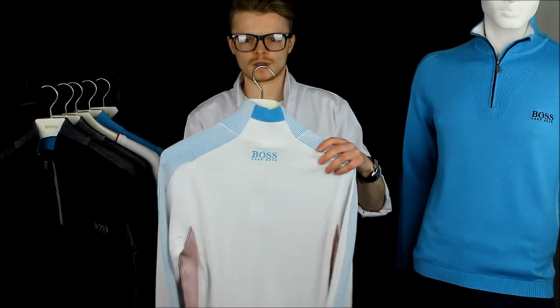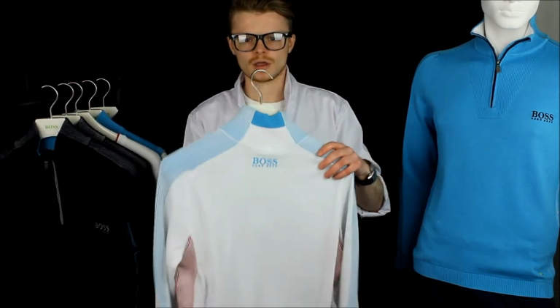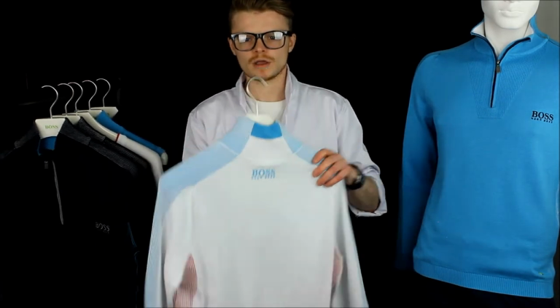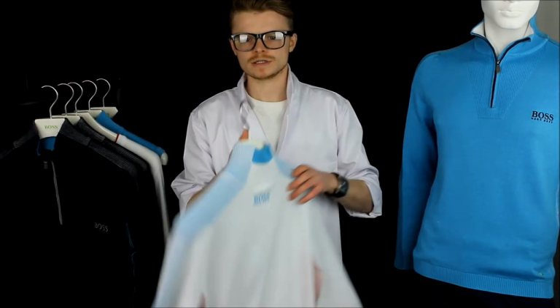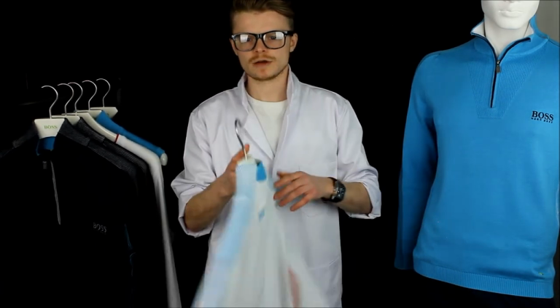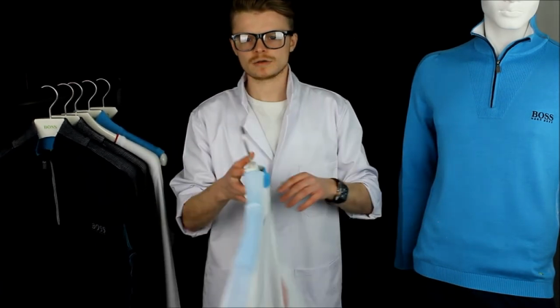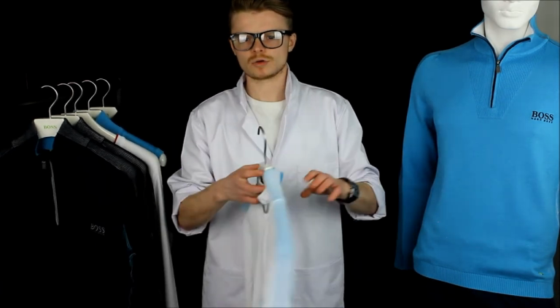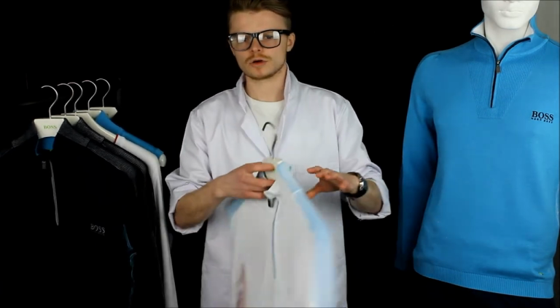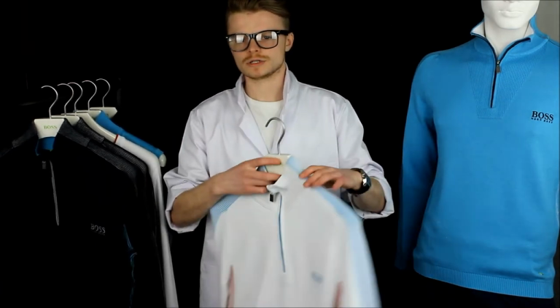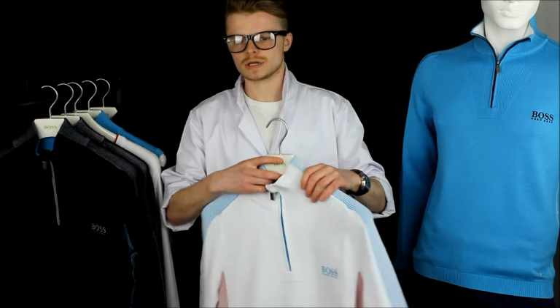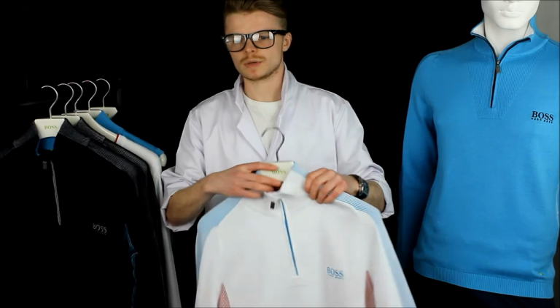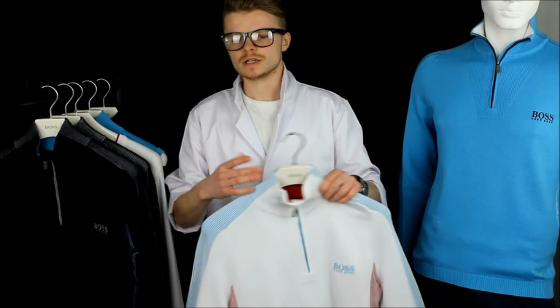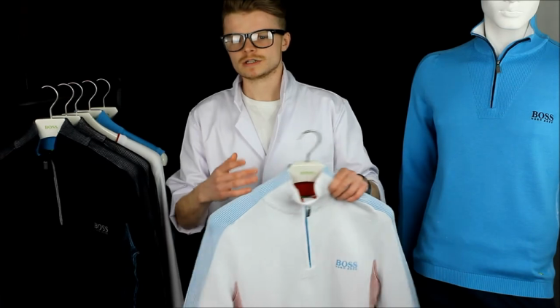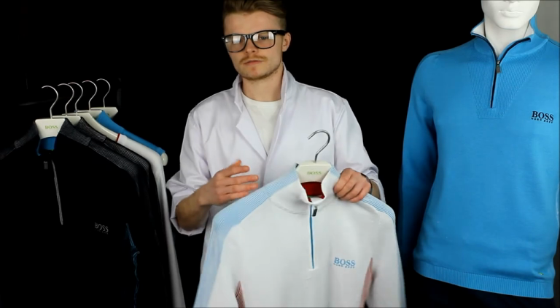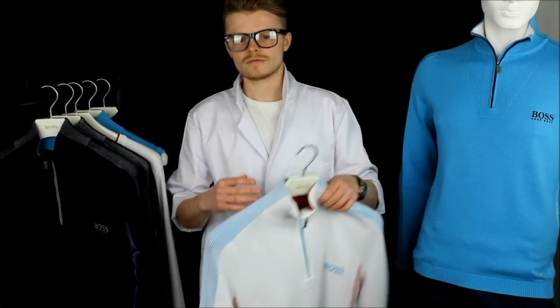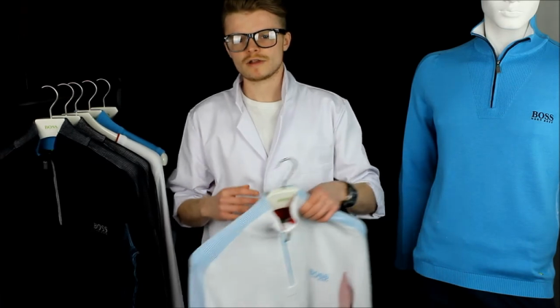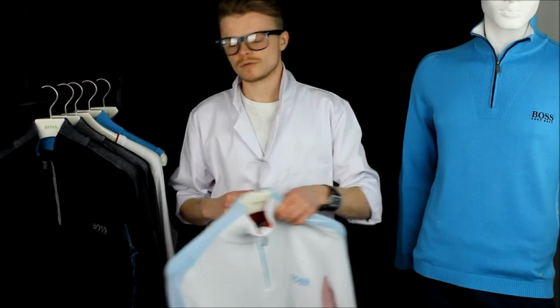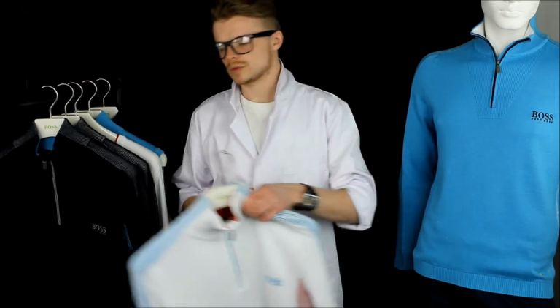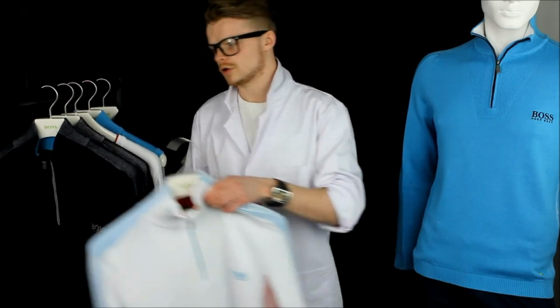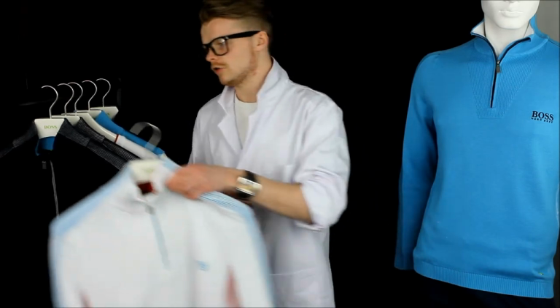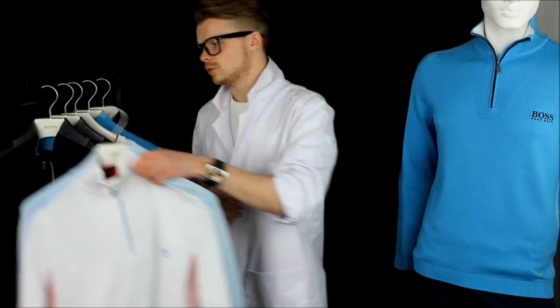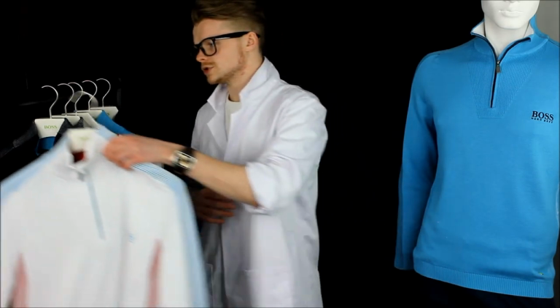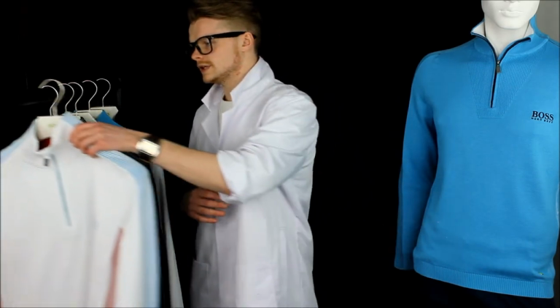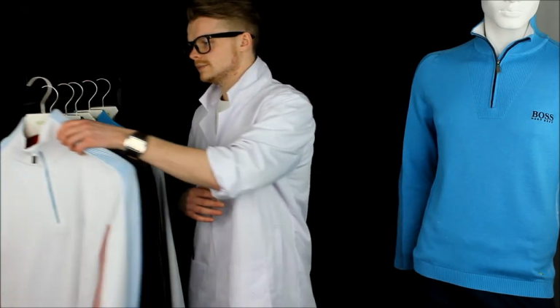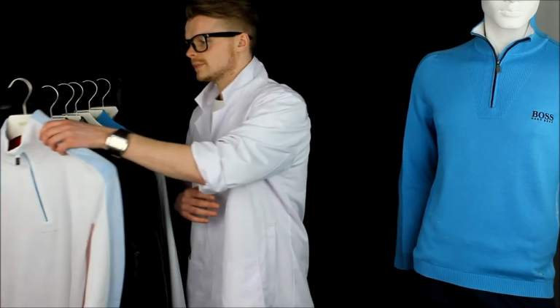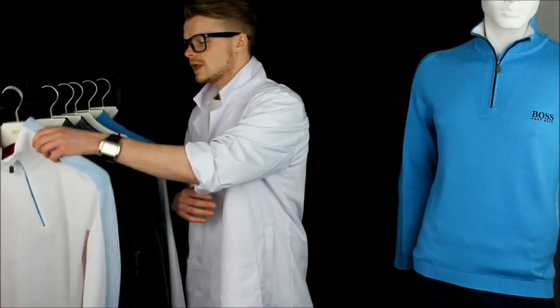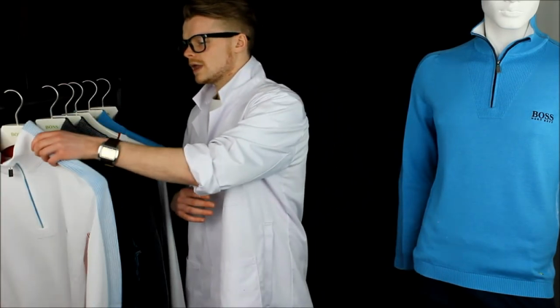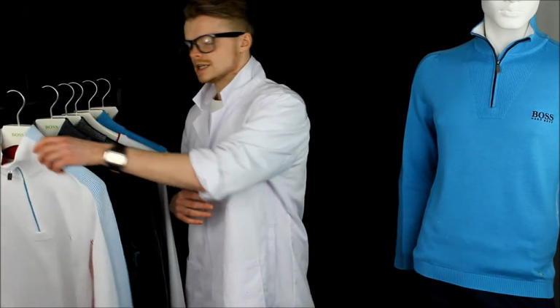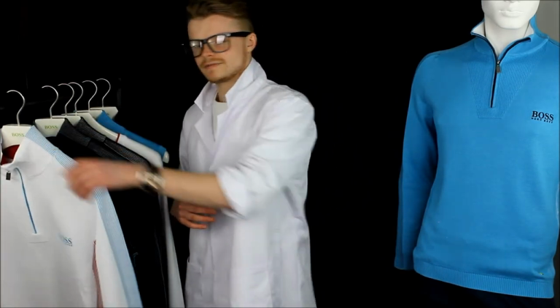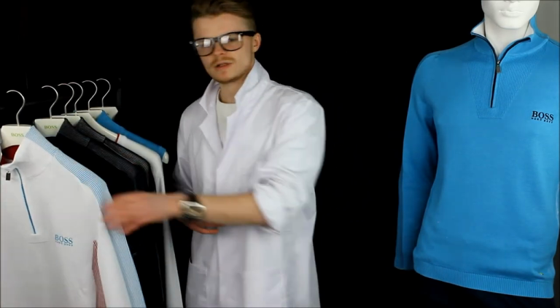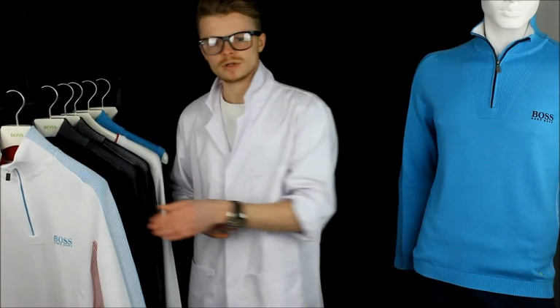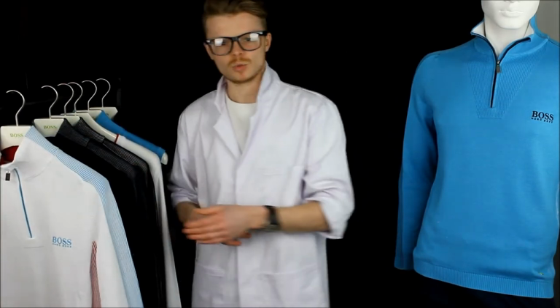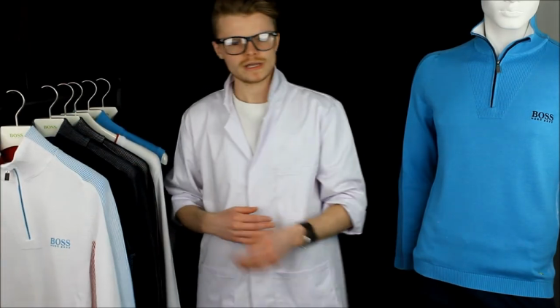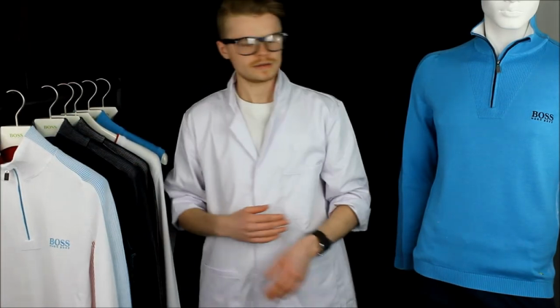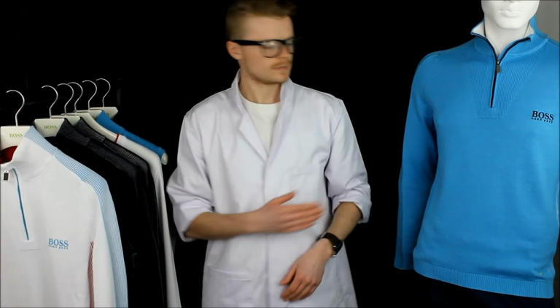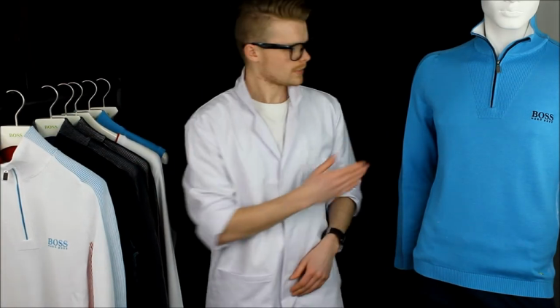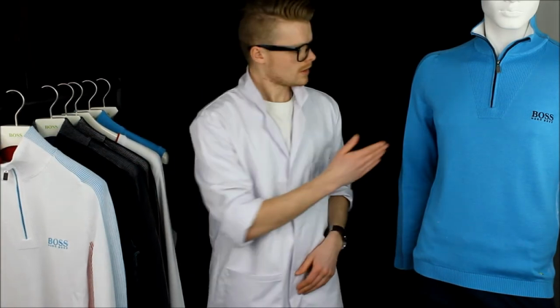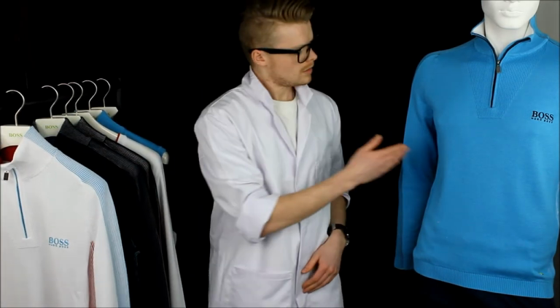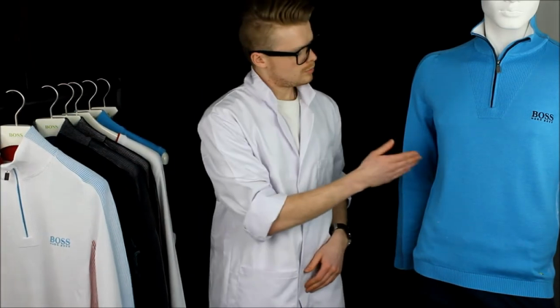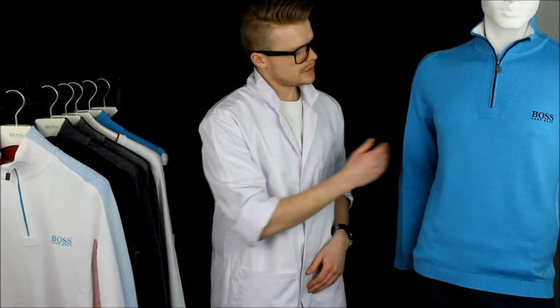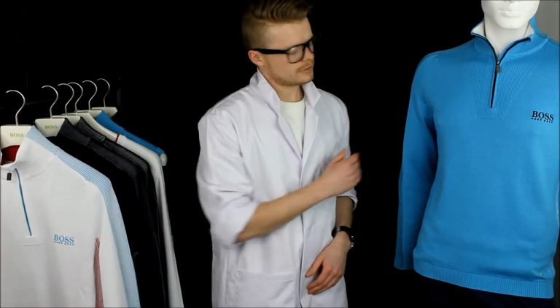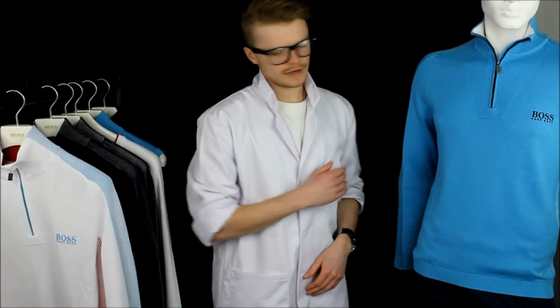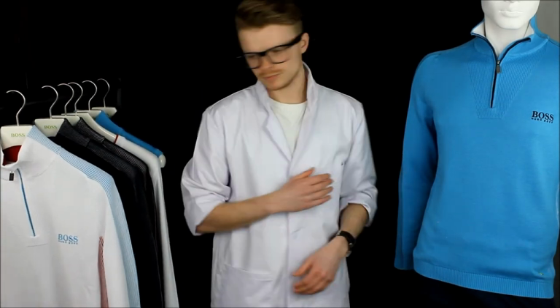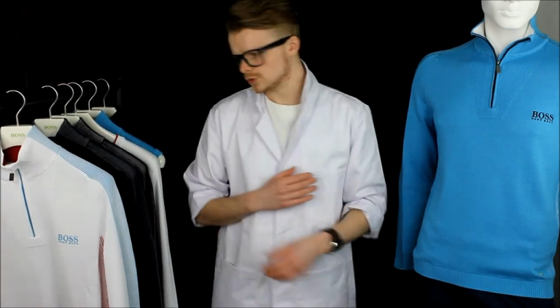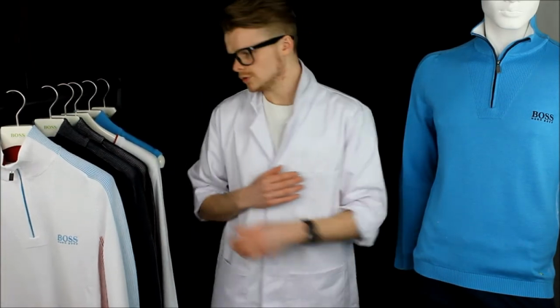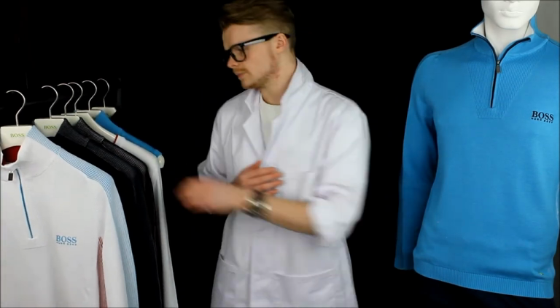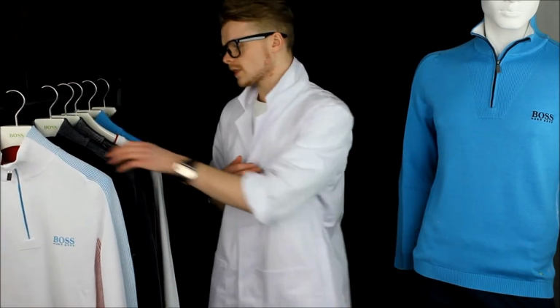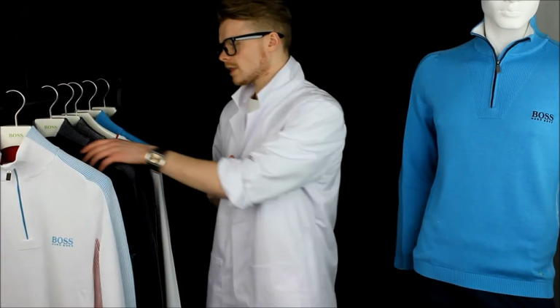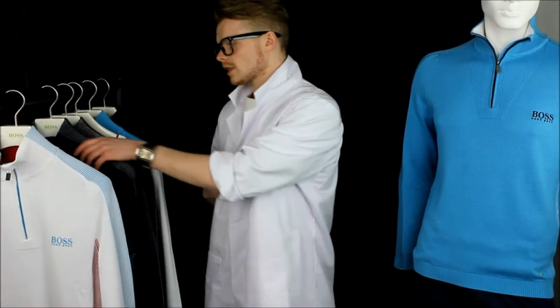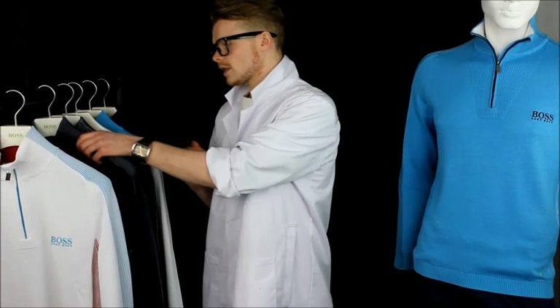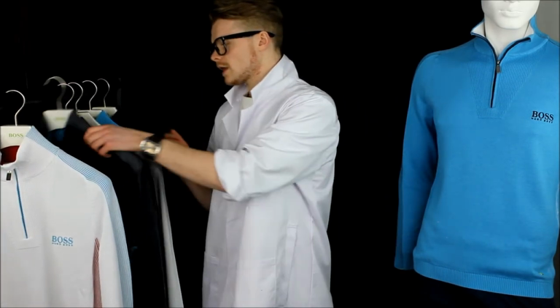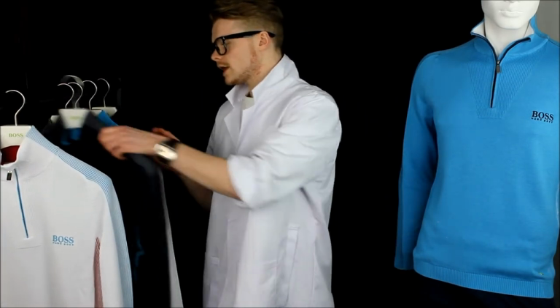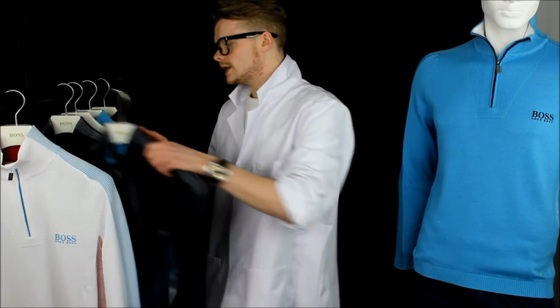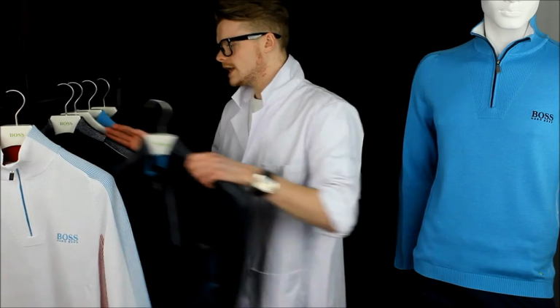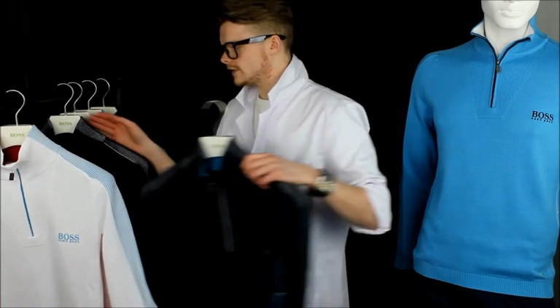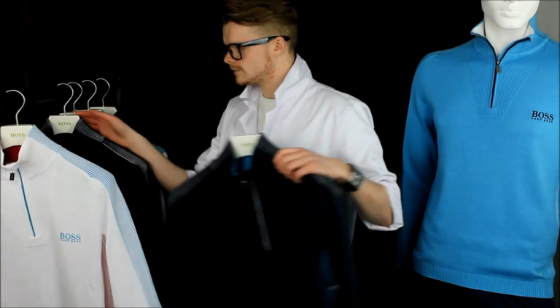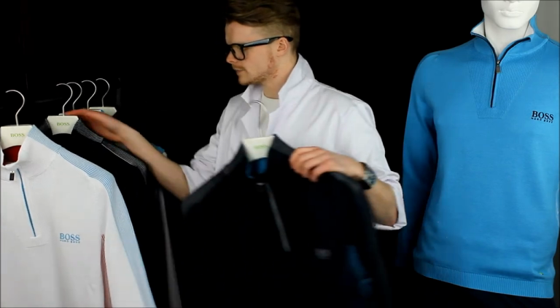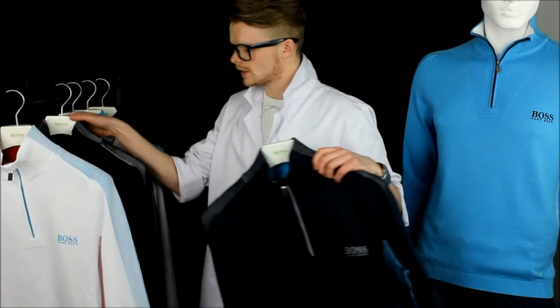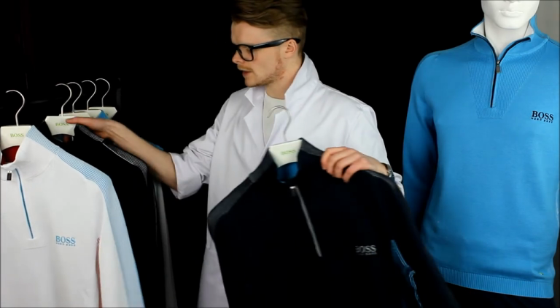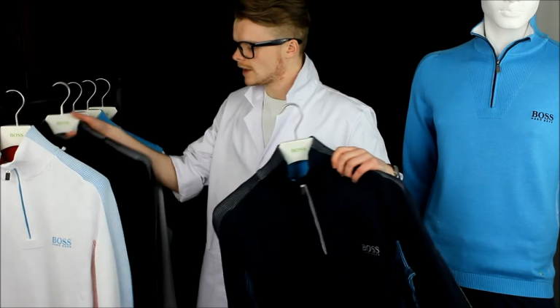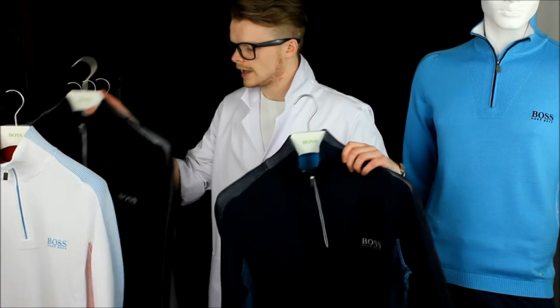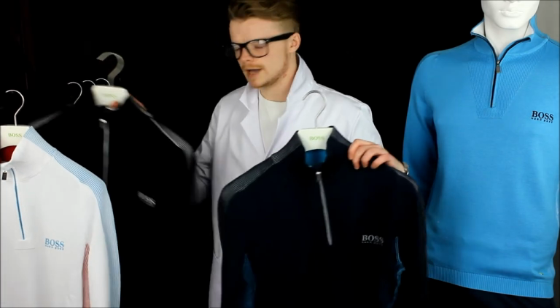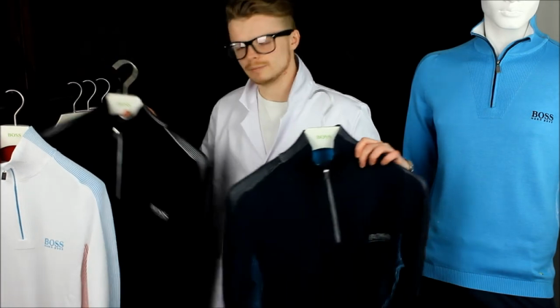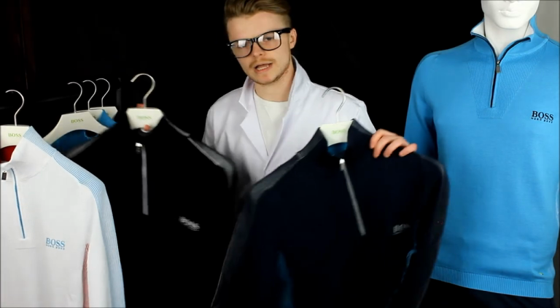The Zelkia quarter zip is a firm favourite with the Golf Poser team and is available in white, bright horizon blue, navy, and black.